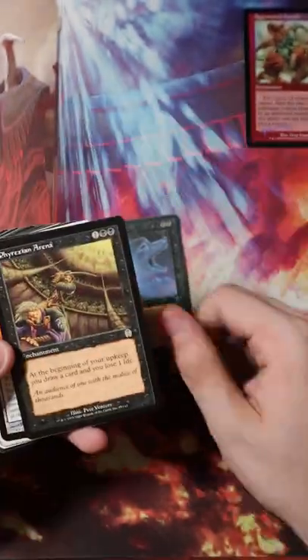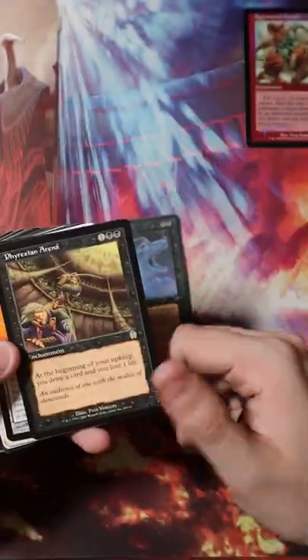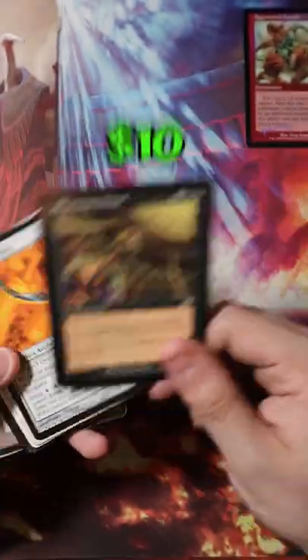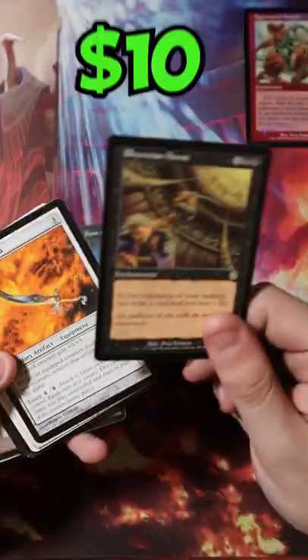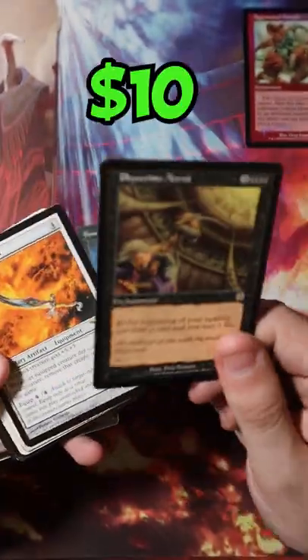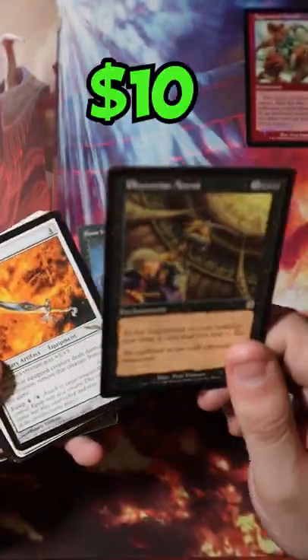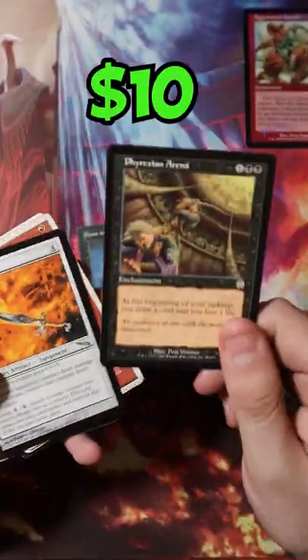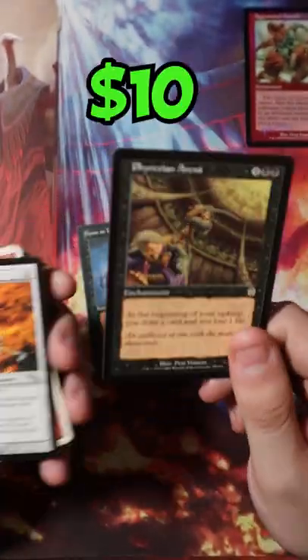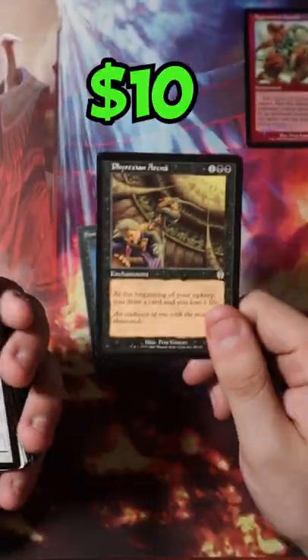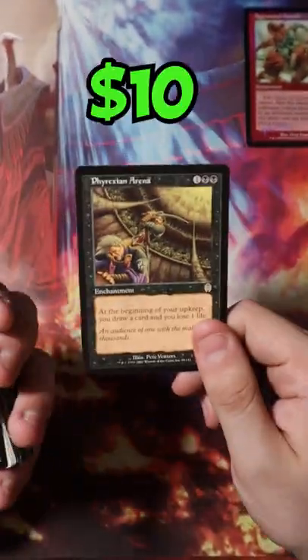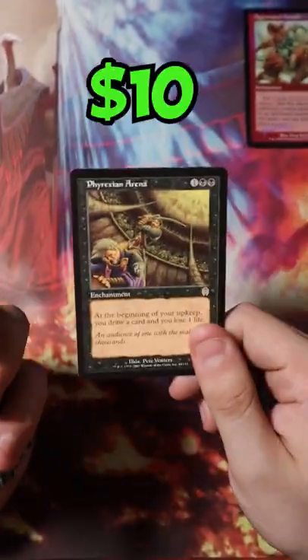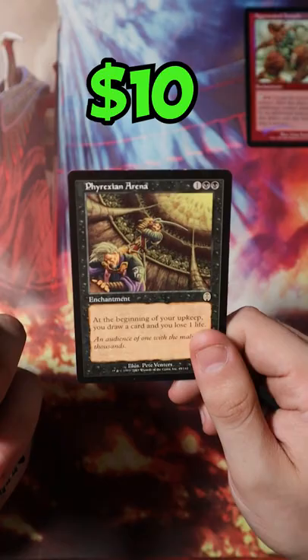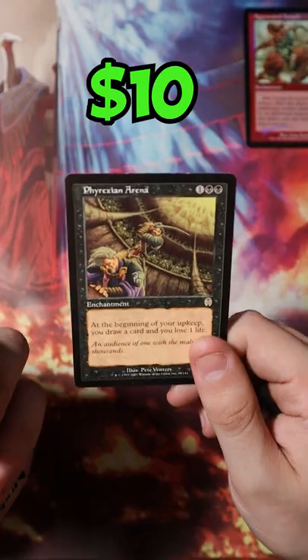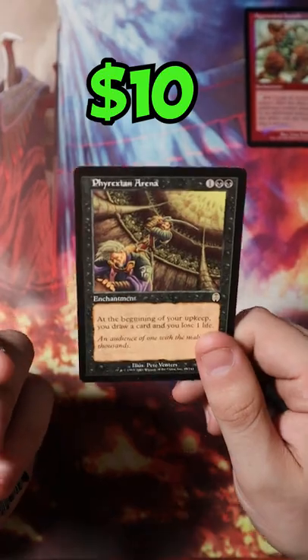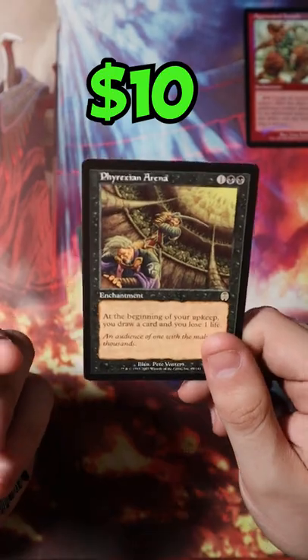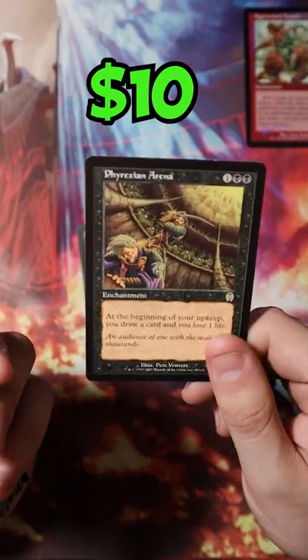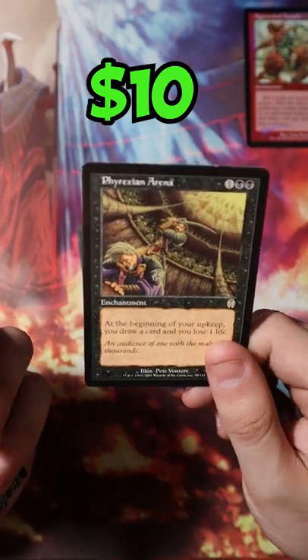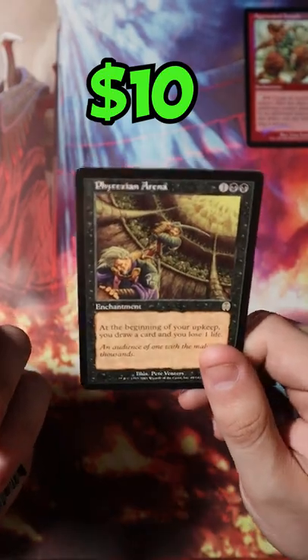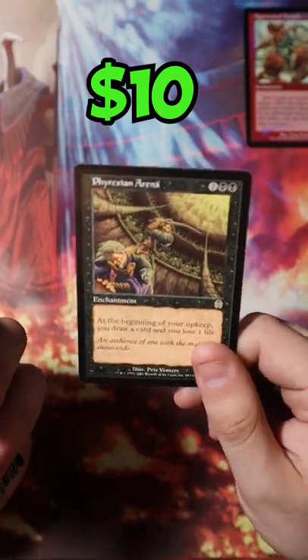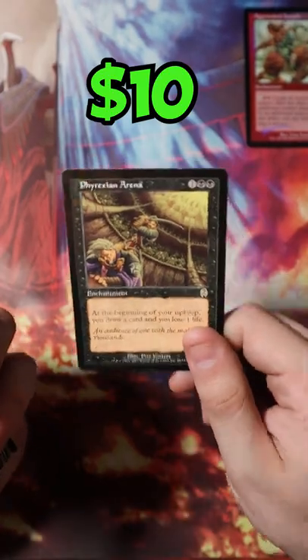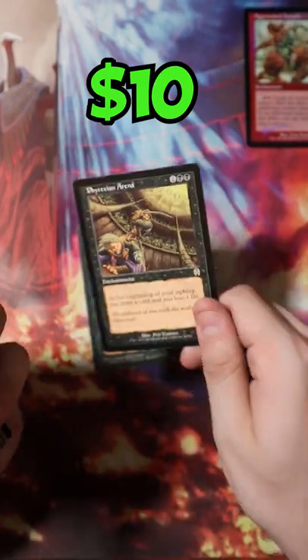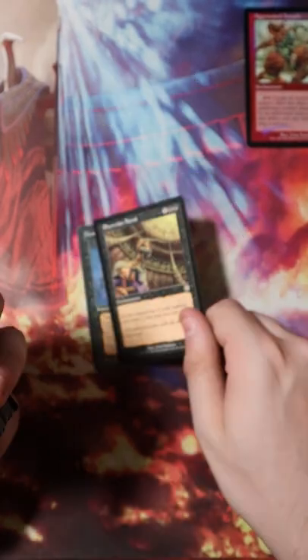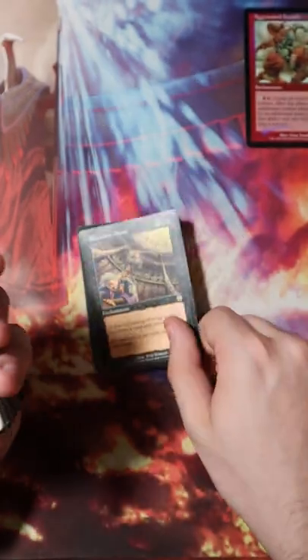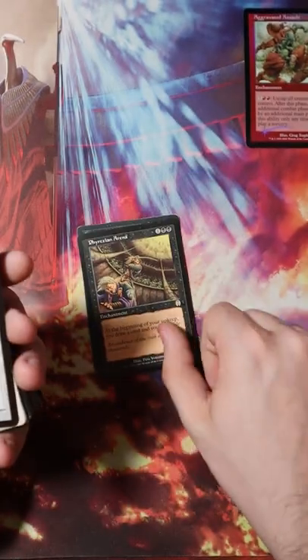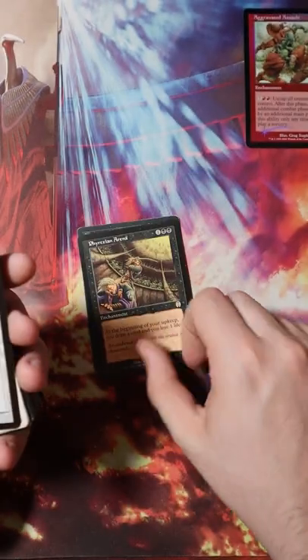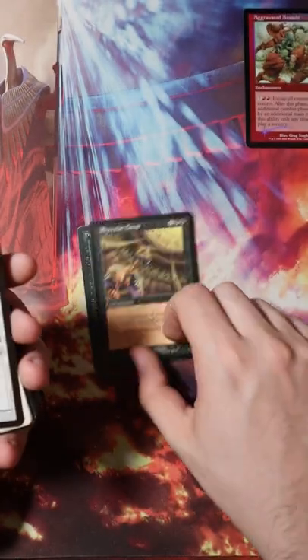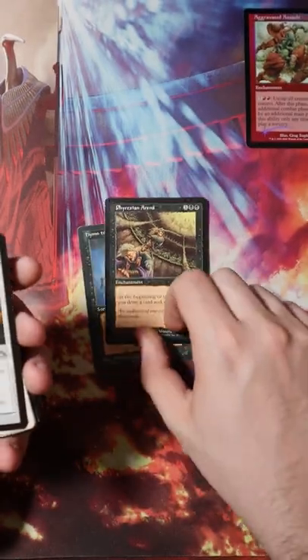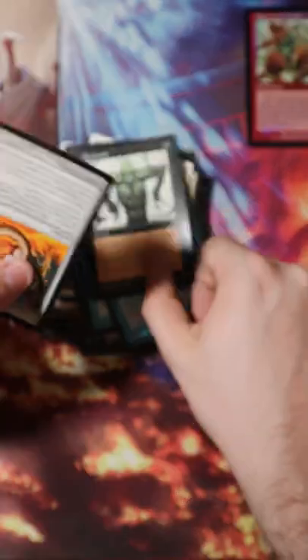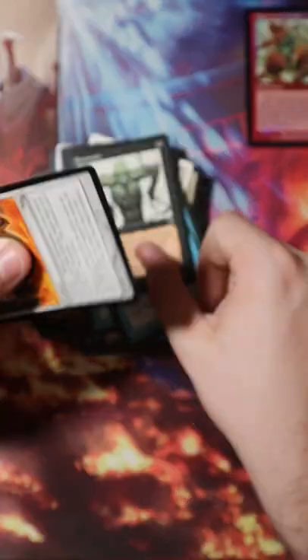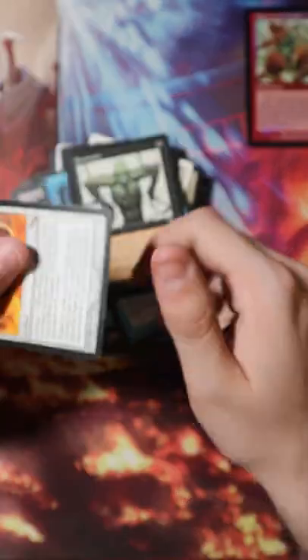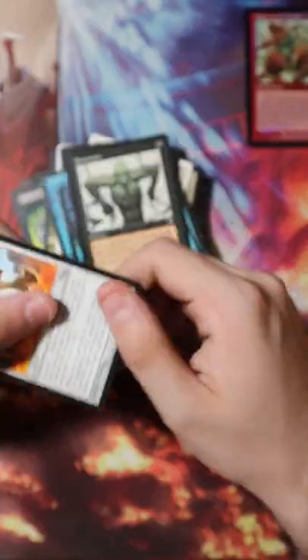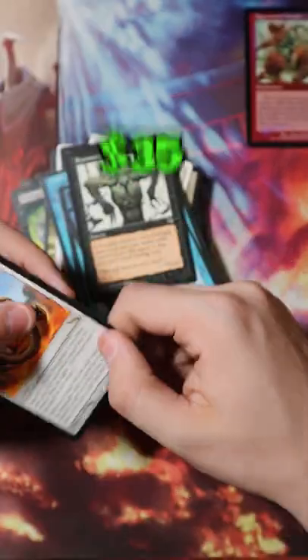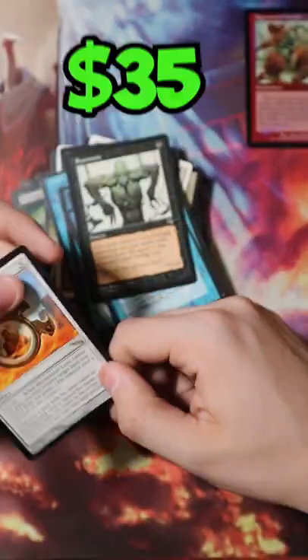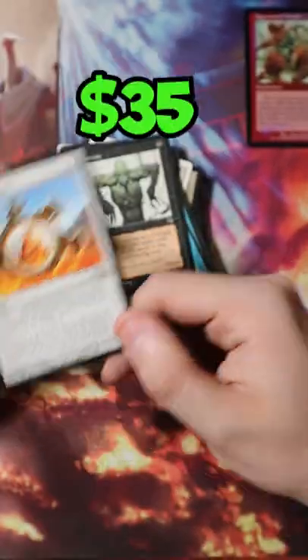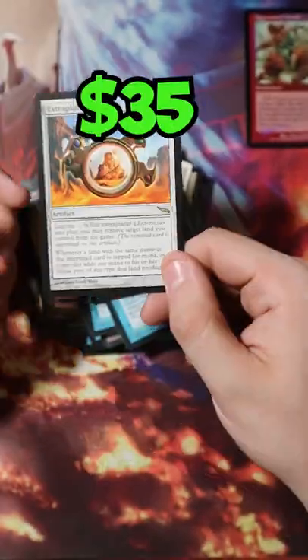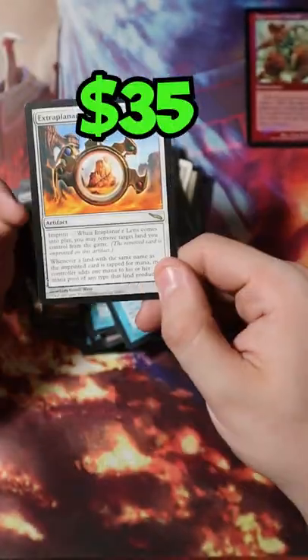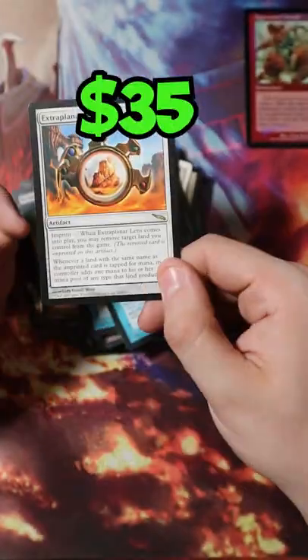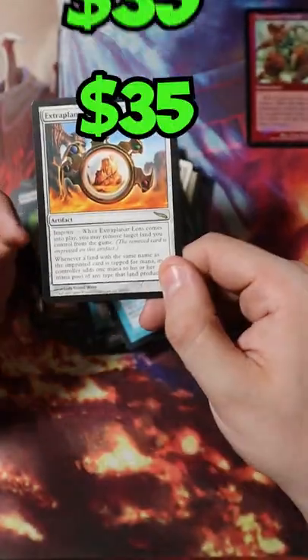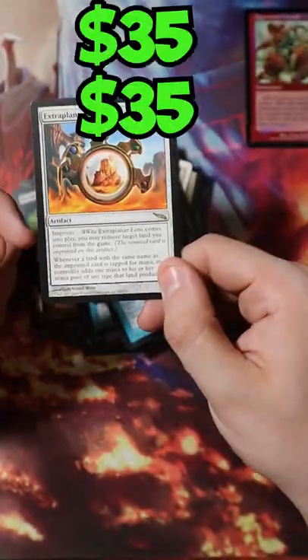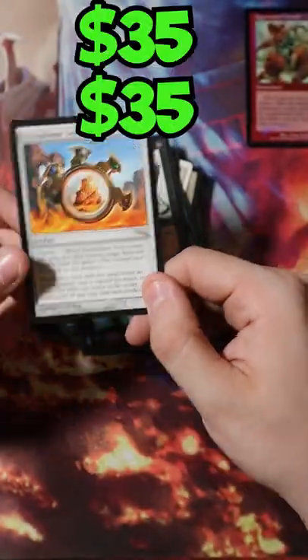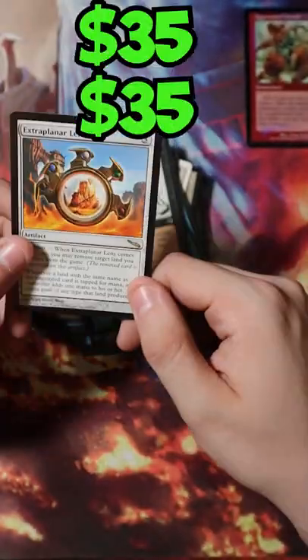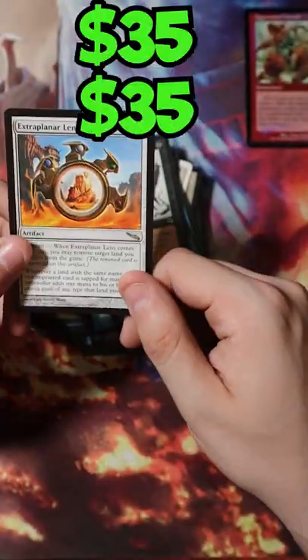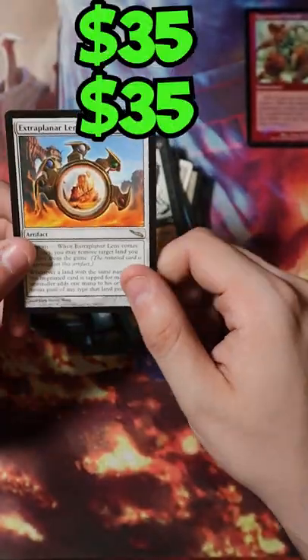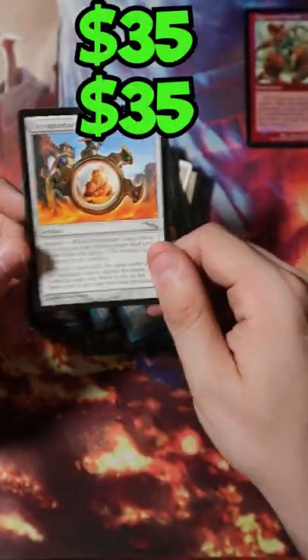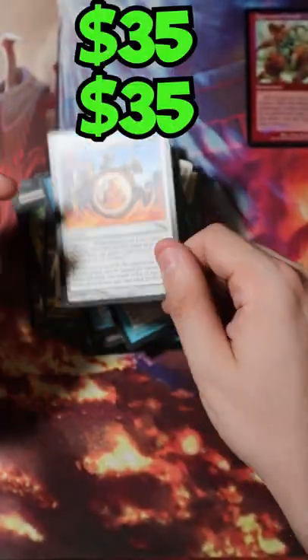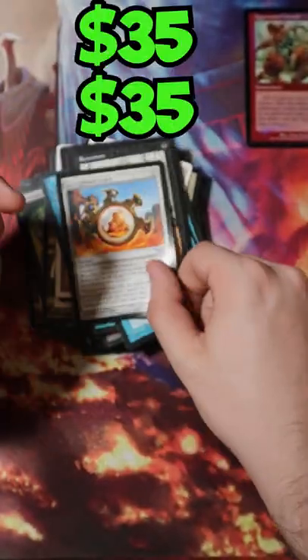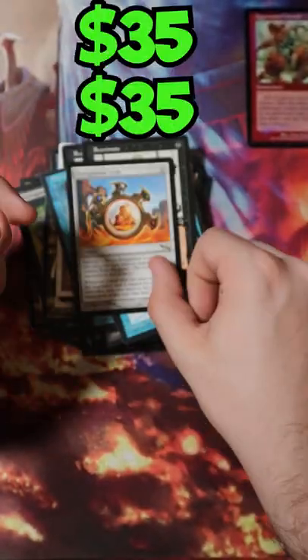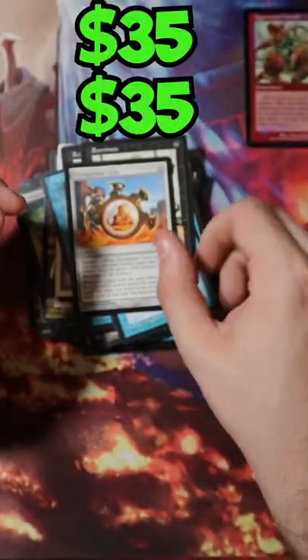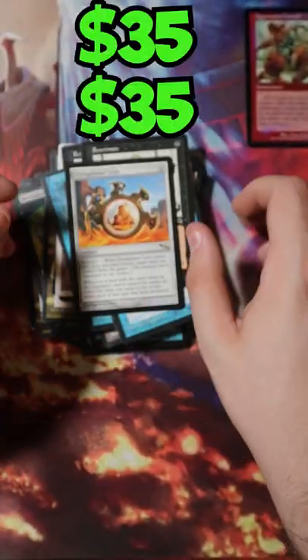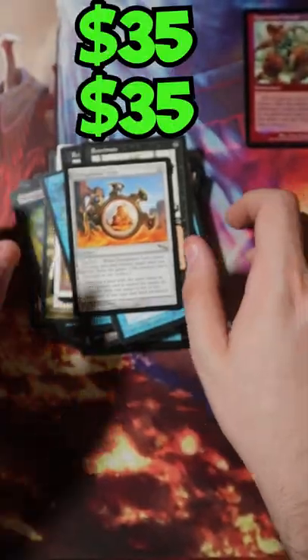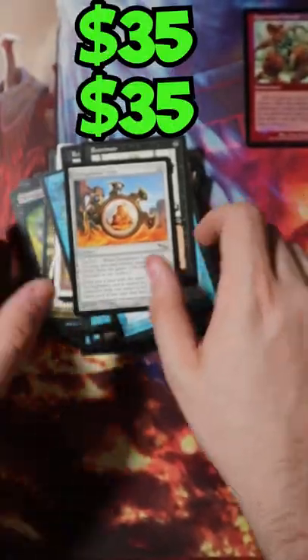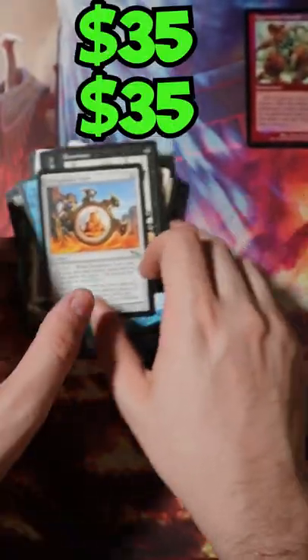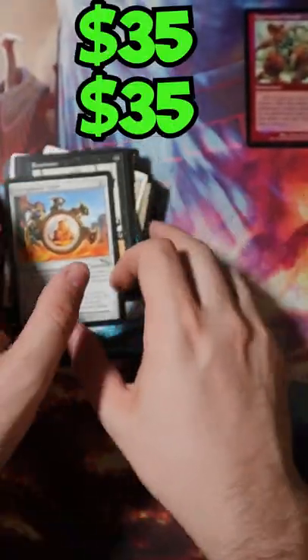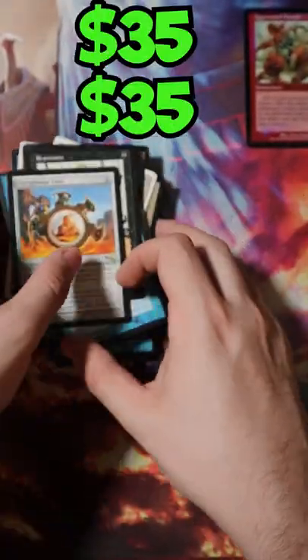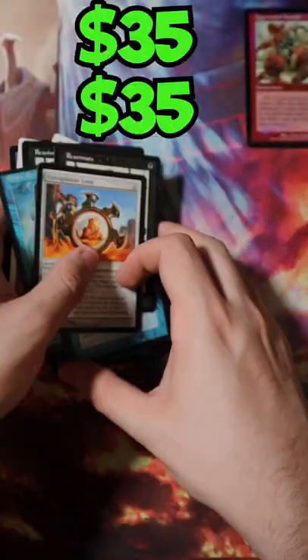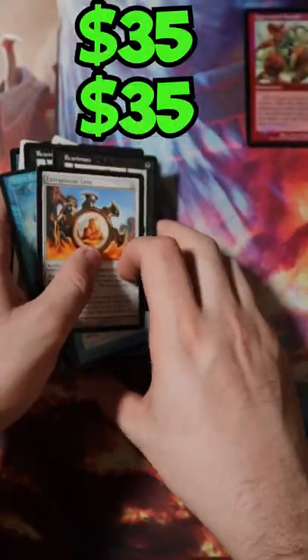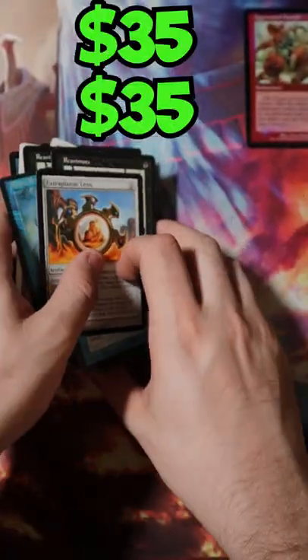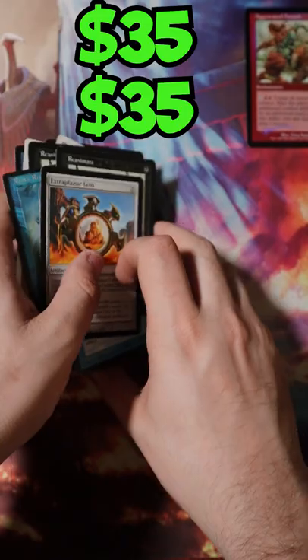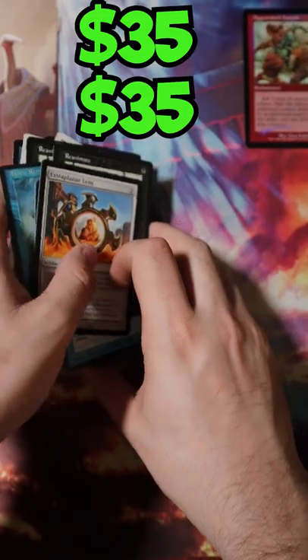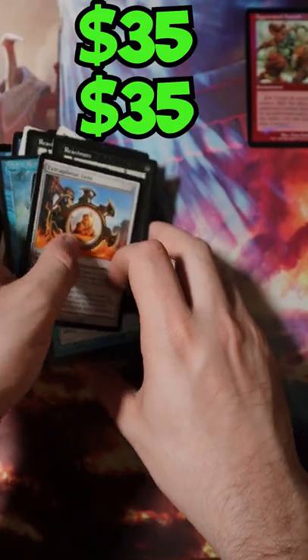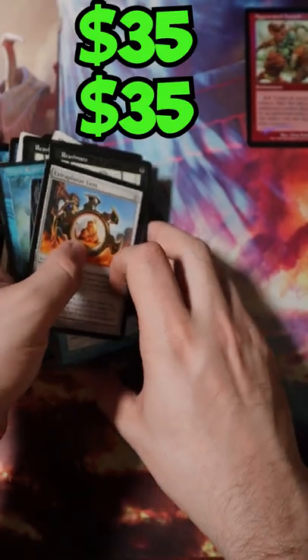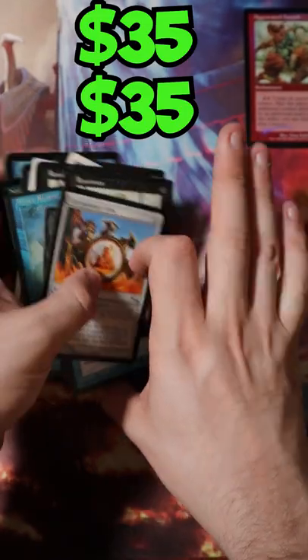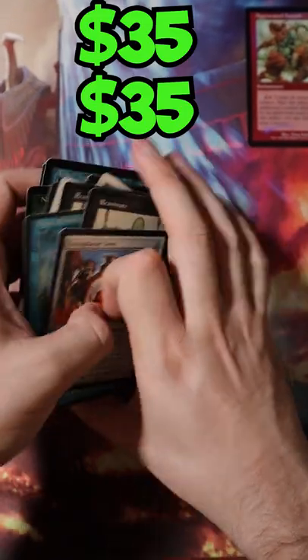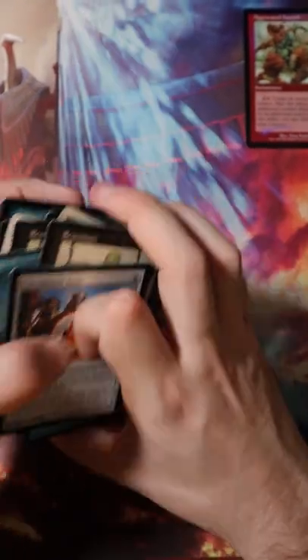Phyrexian Arena — I remember when this card was $30. We have 2 Extra Planar Lenses, one of my favorite cards from Mirrodin Block. That's going to be yet another $70.